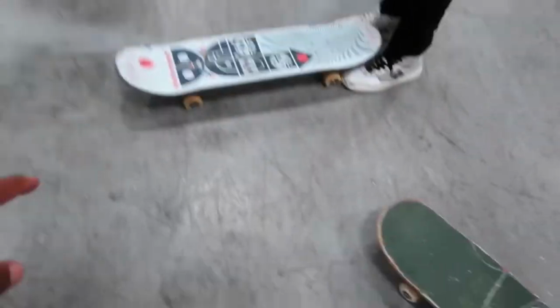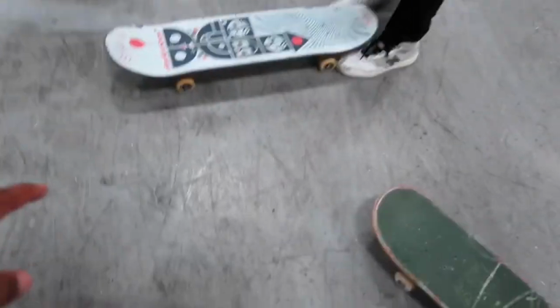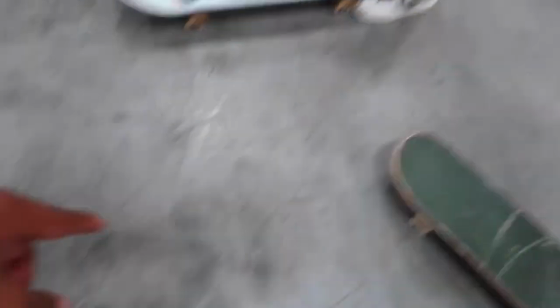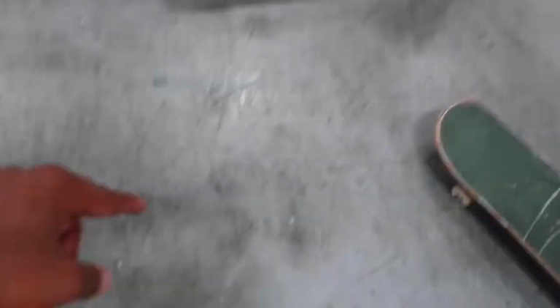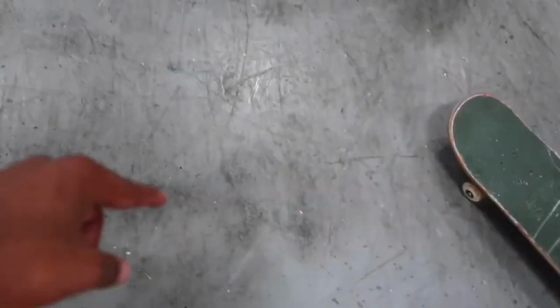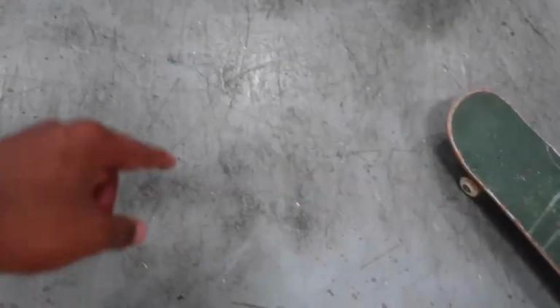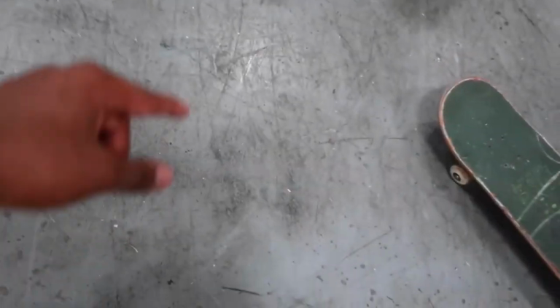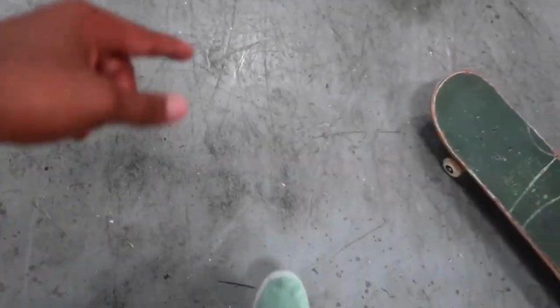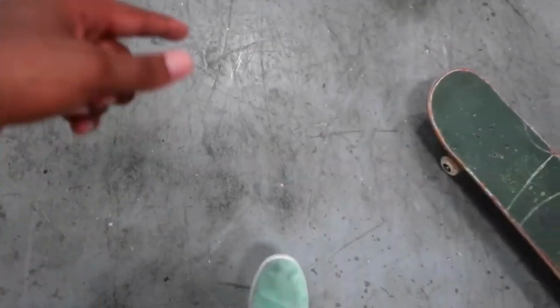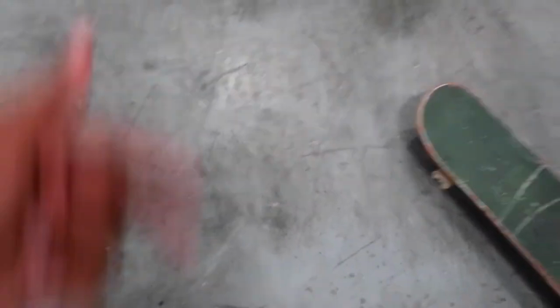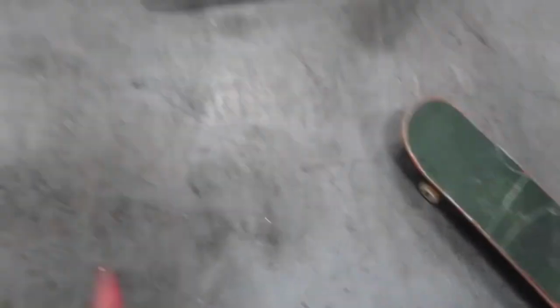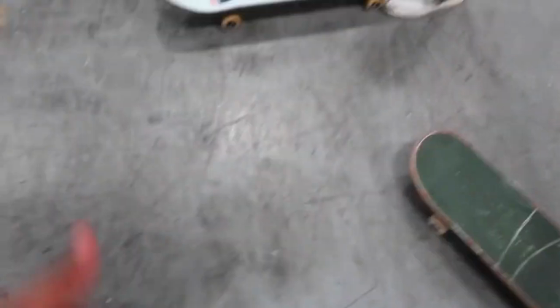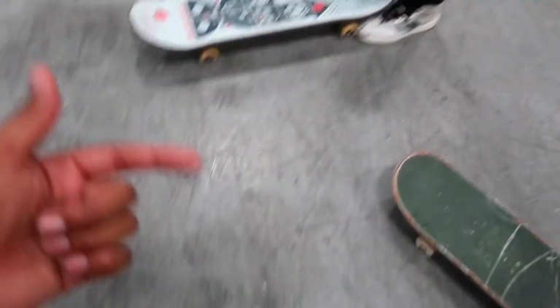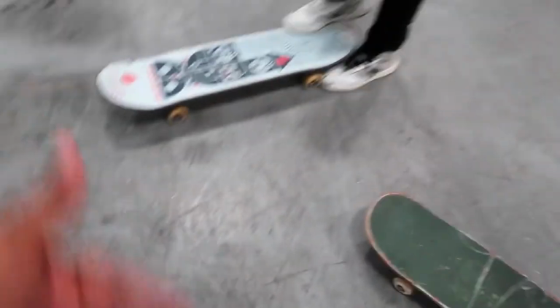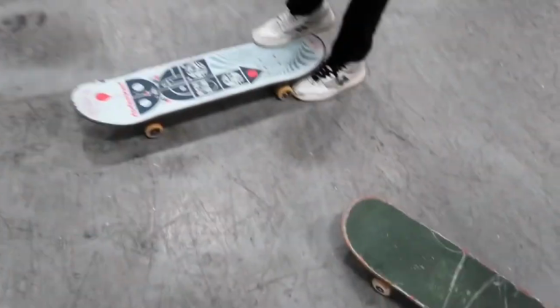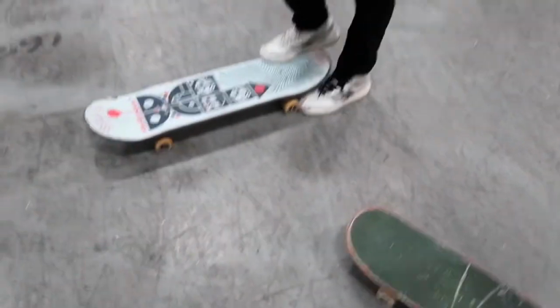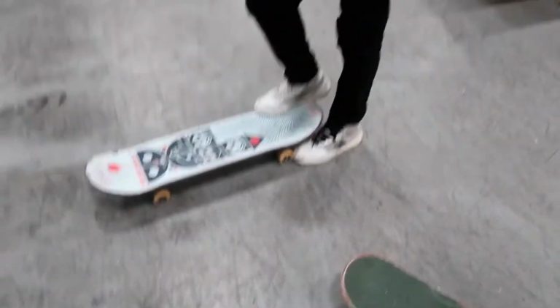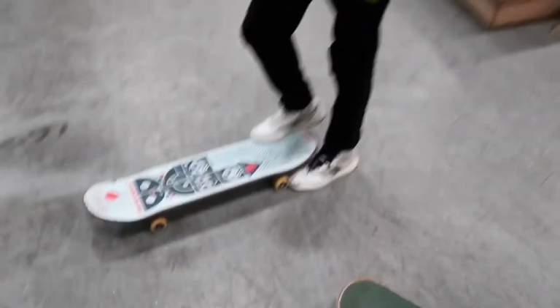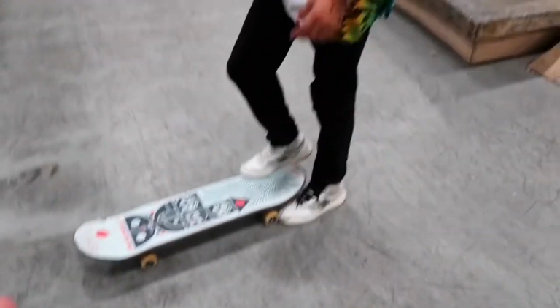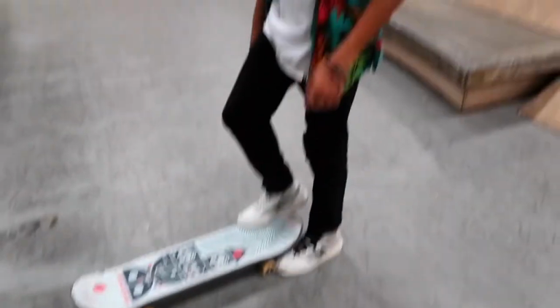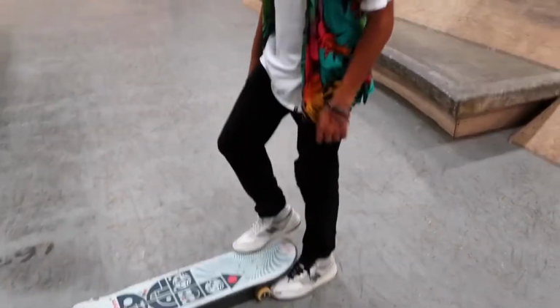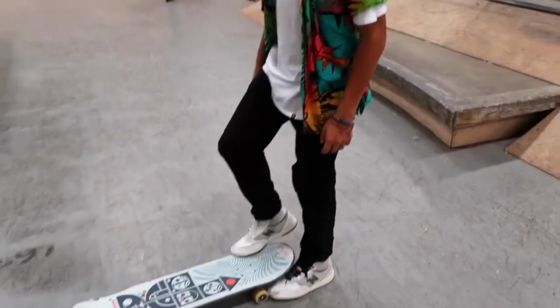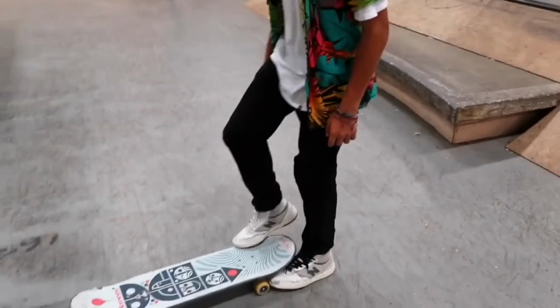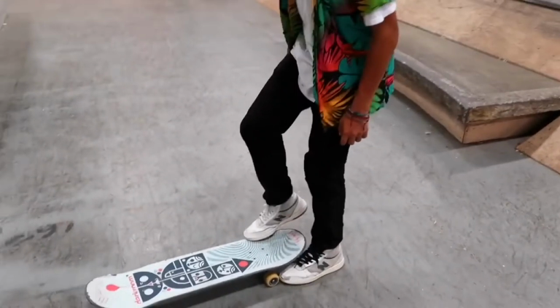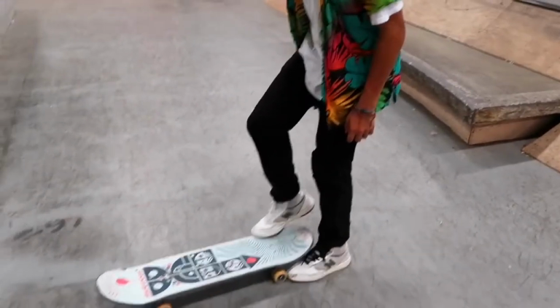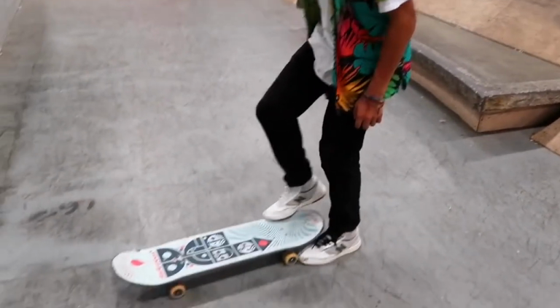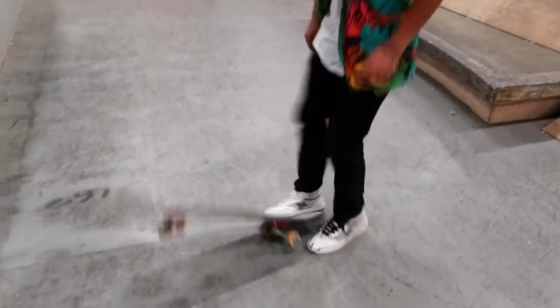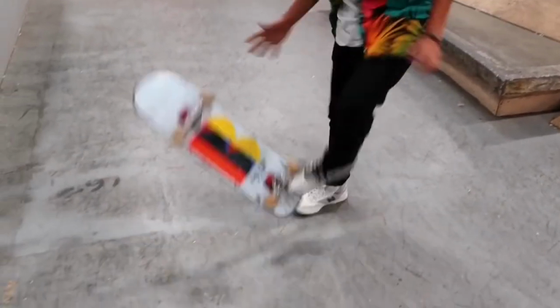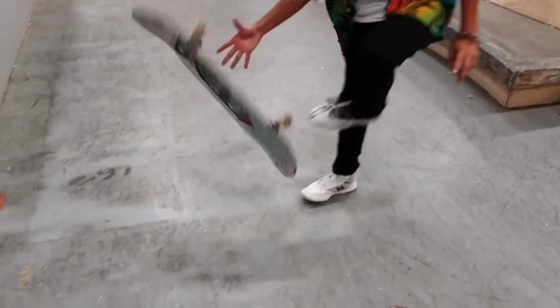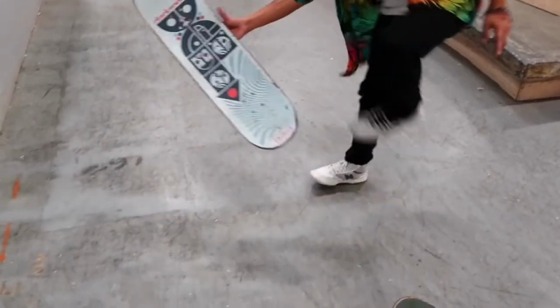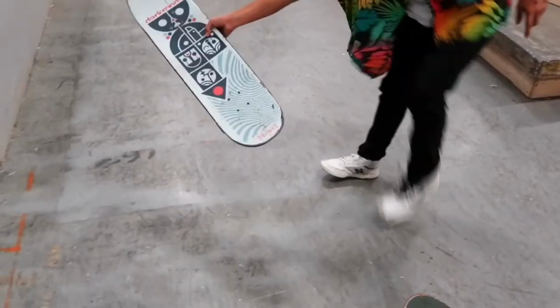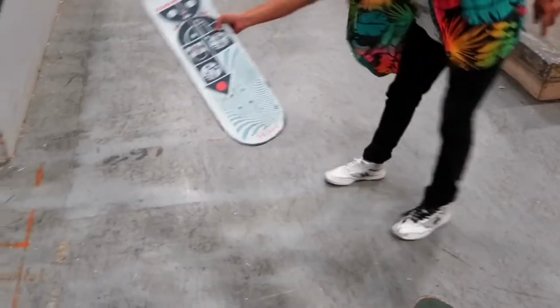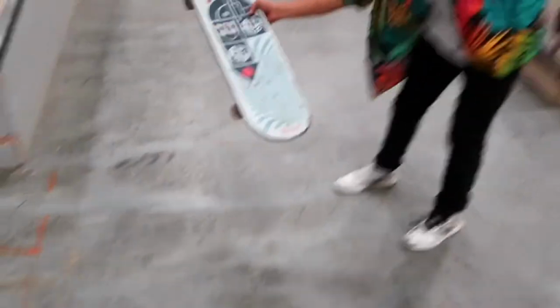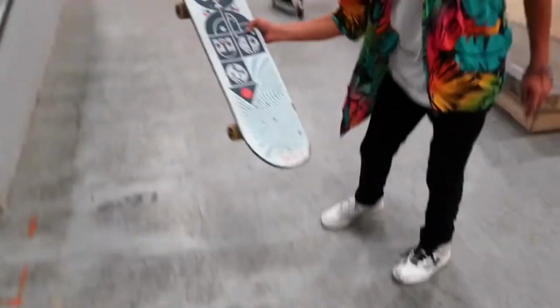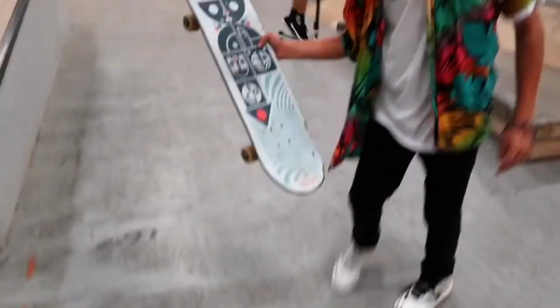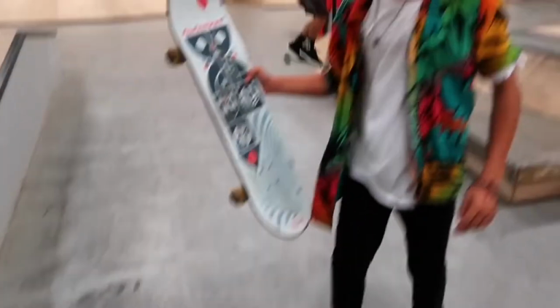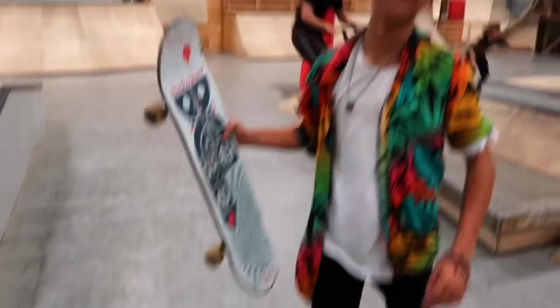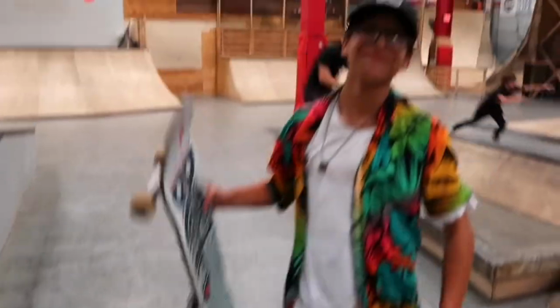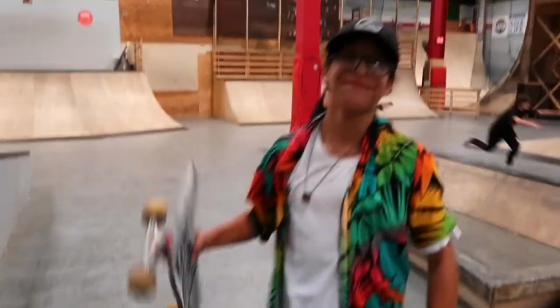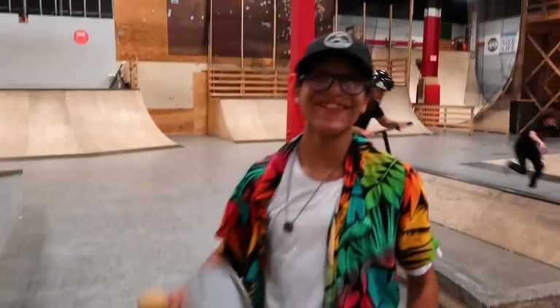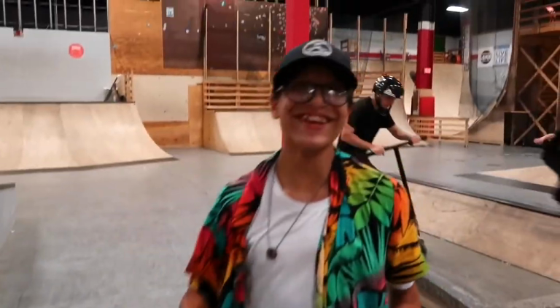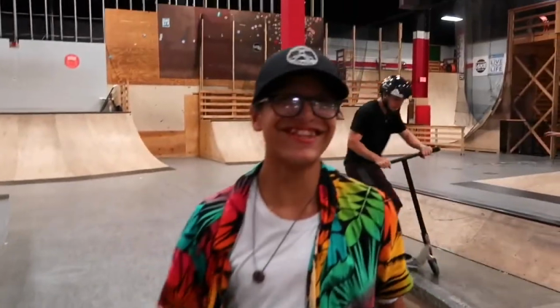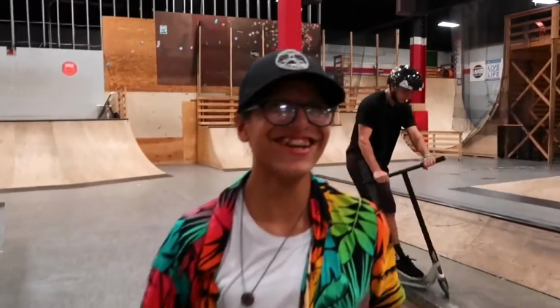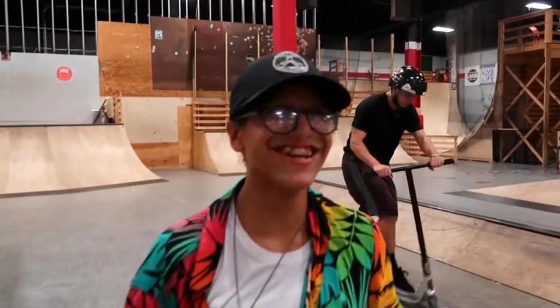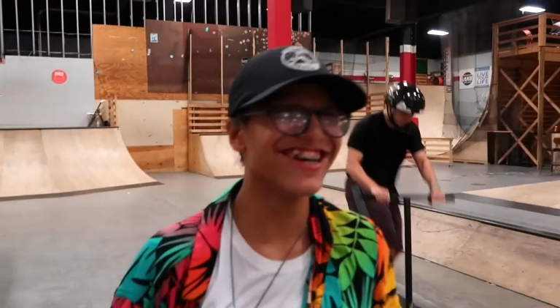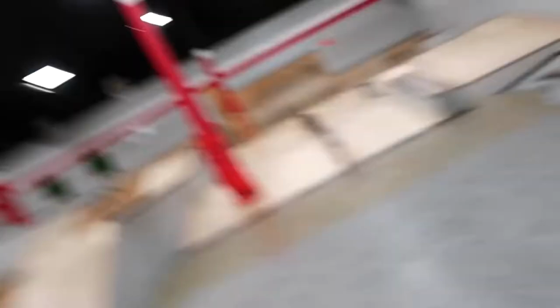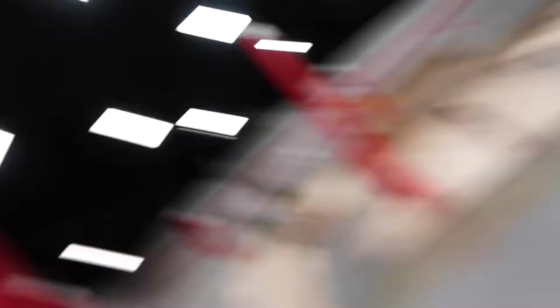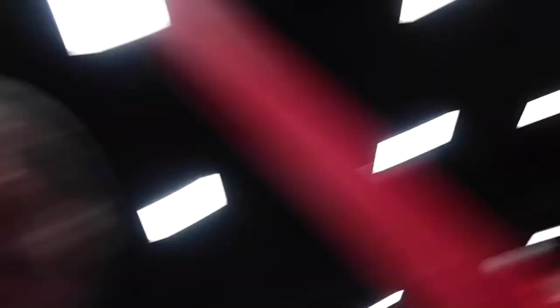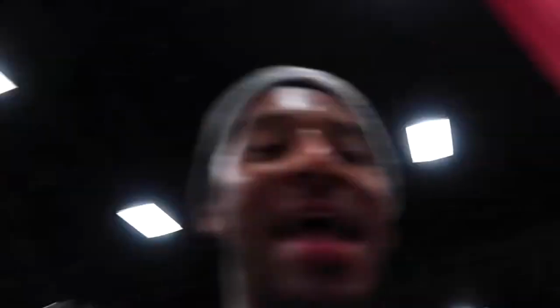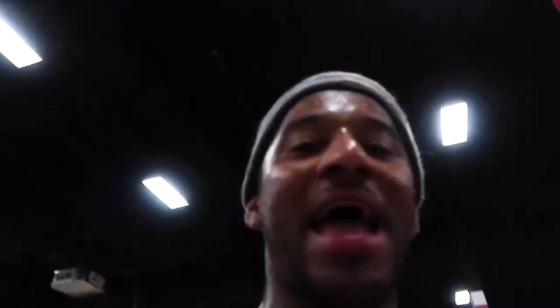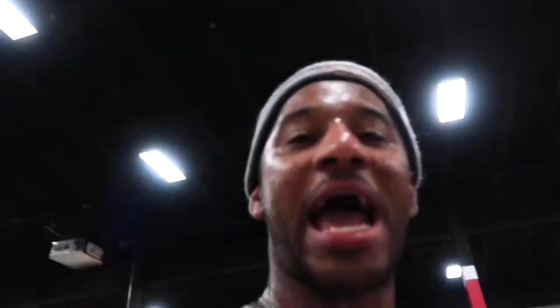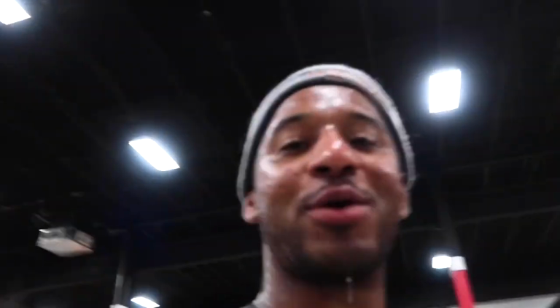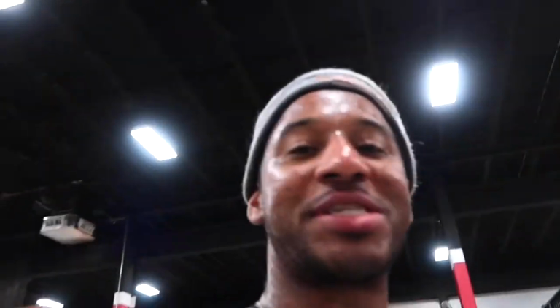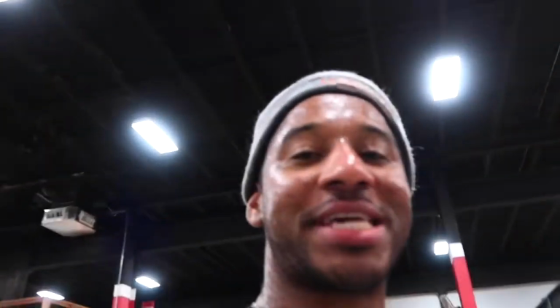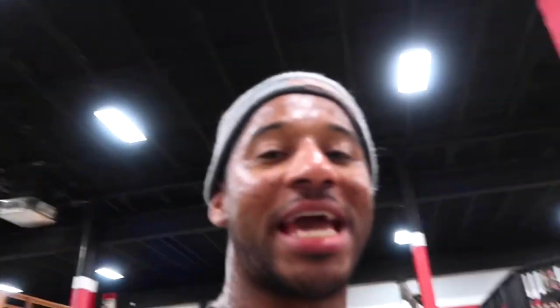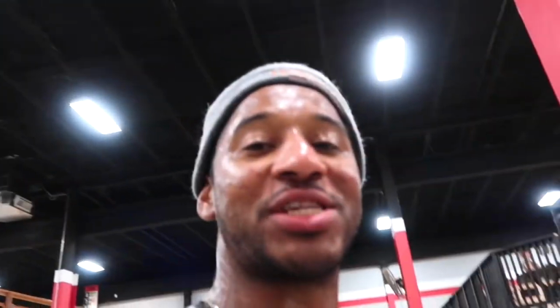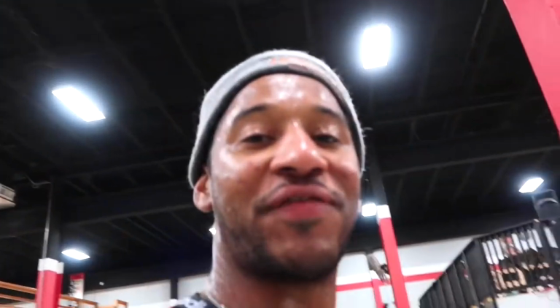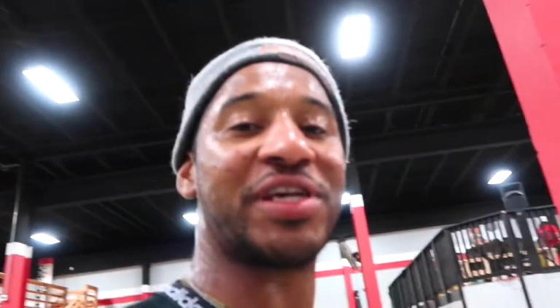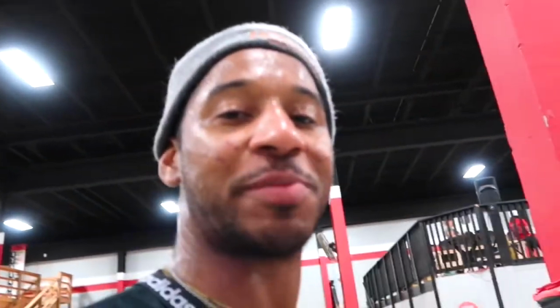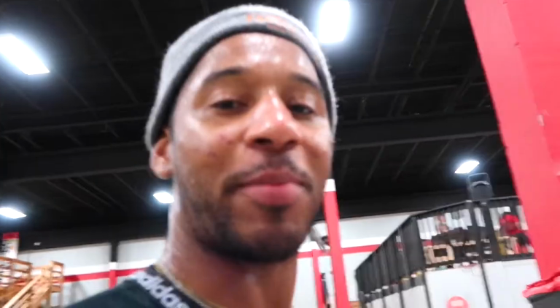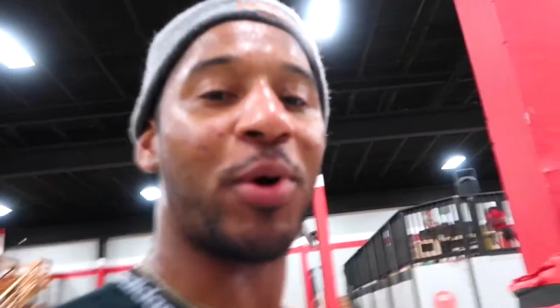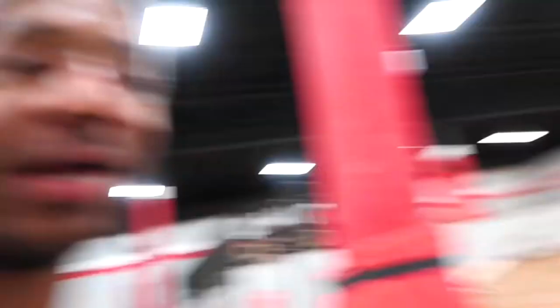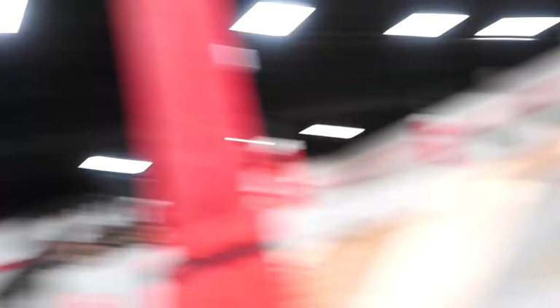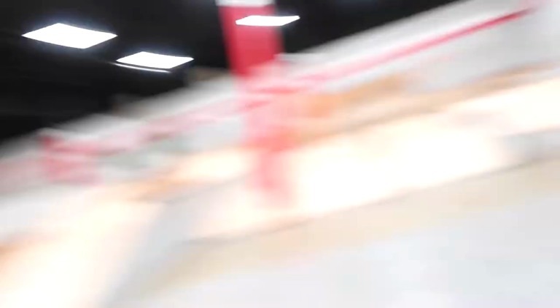When you pop down, pull the board towards you when you do that. How to catch a fish, my boy.